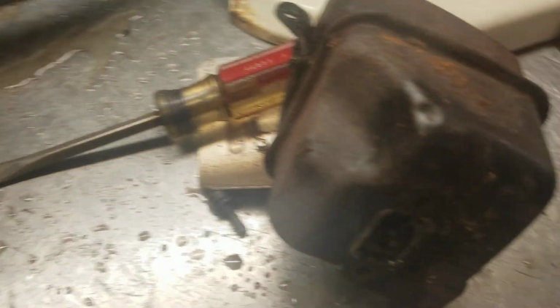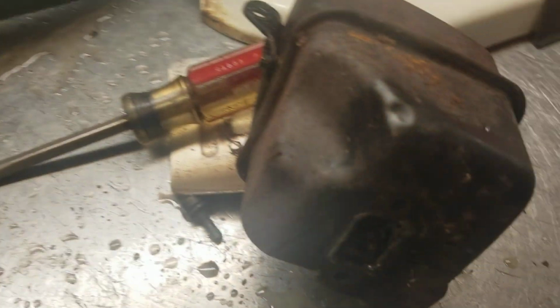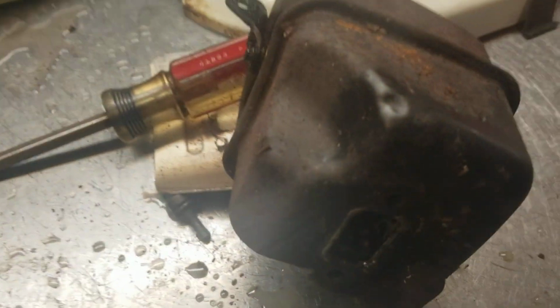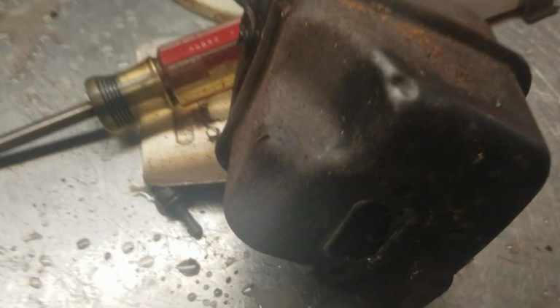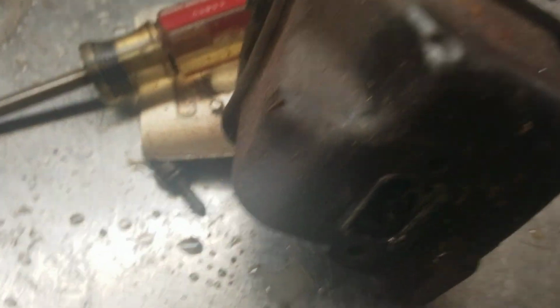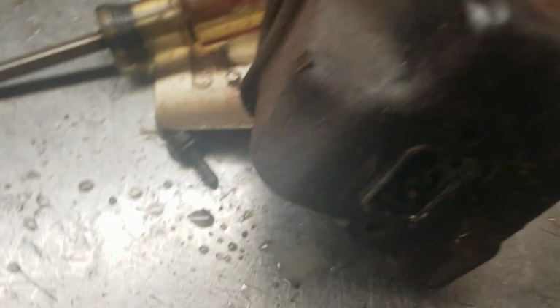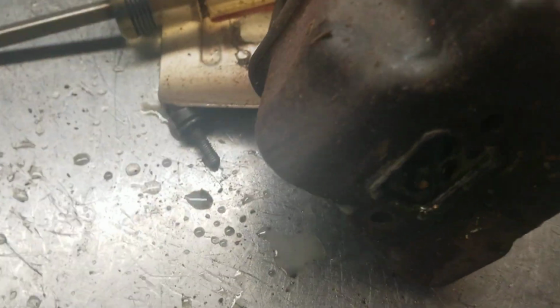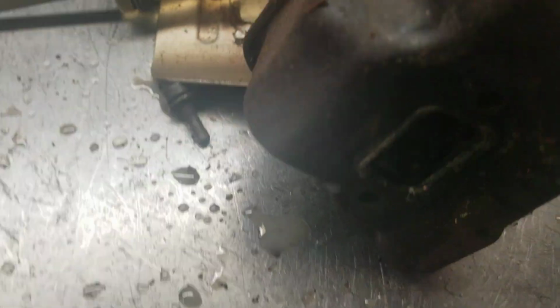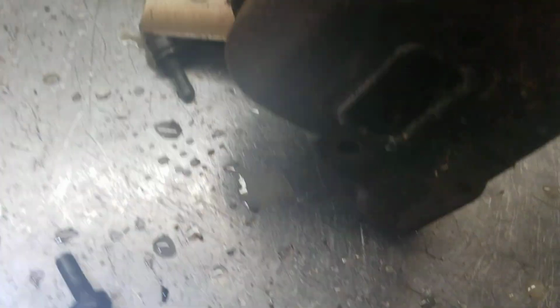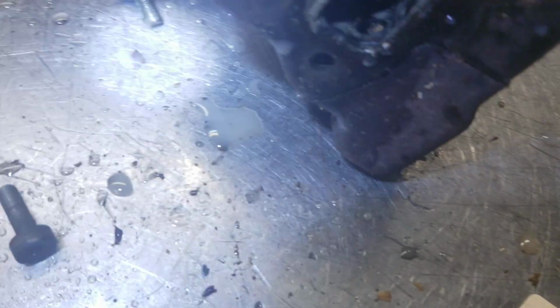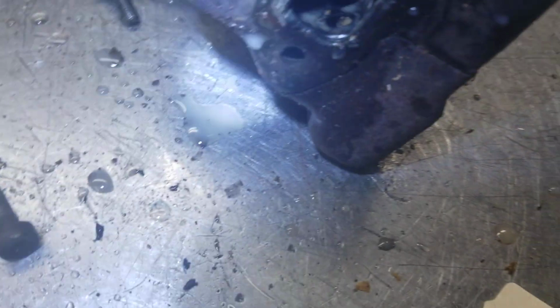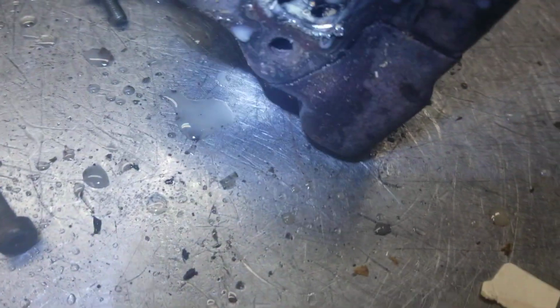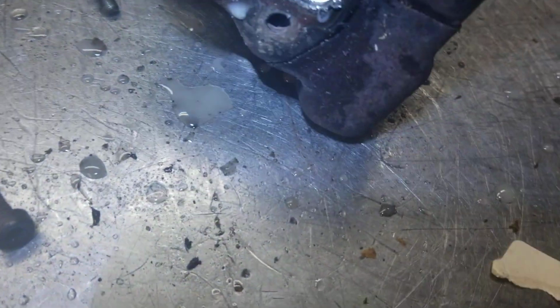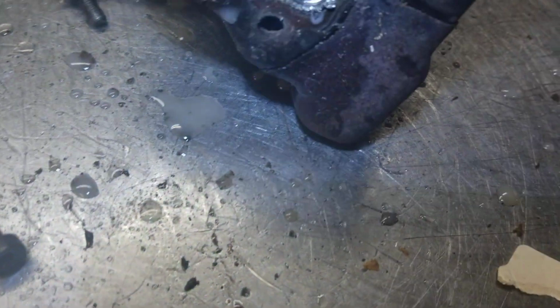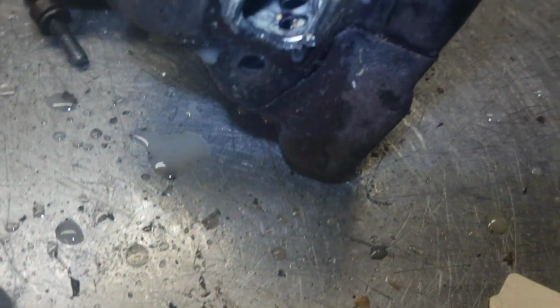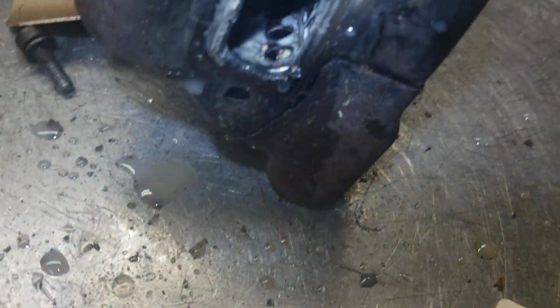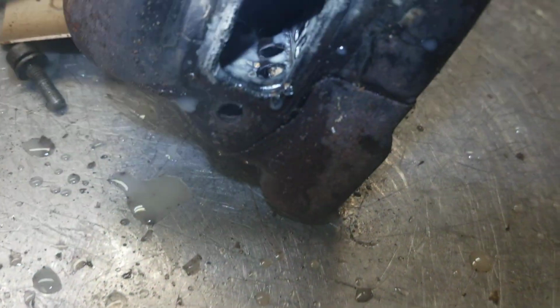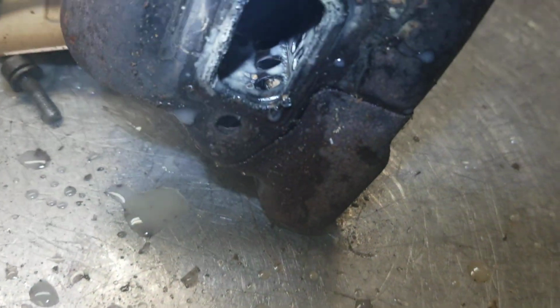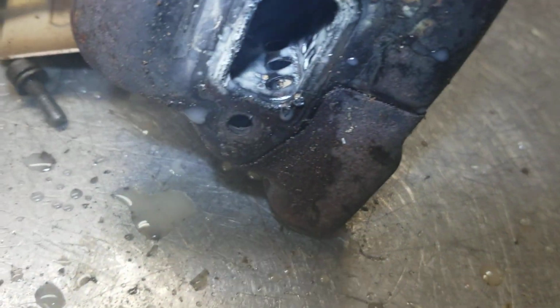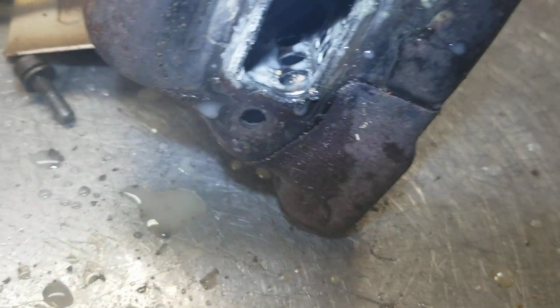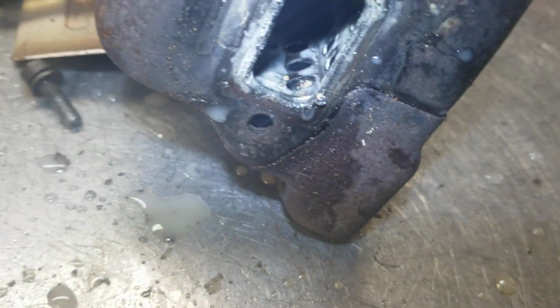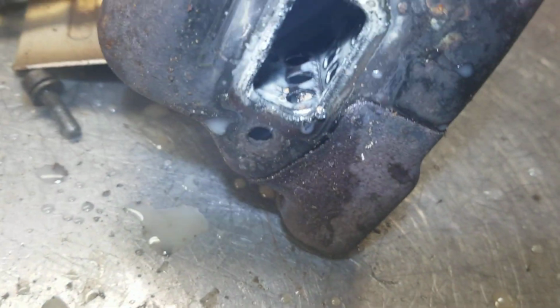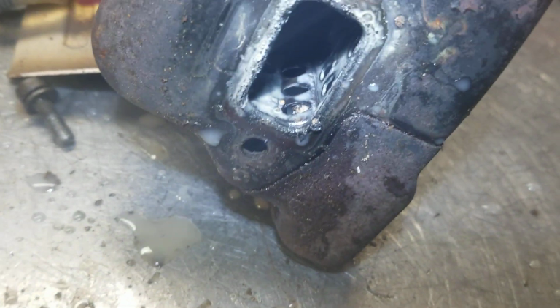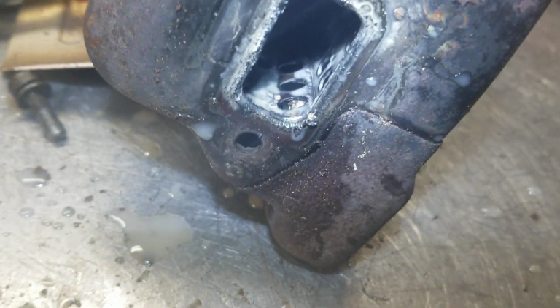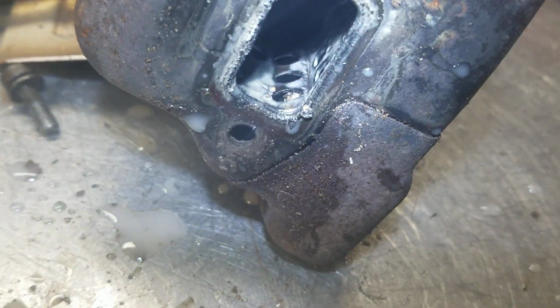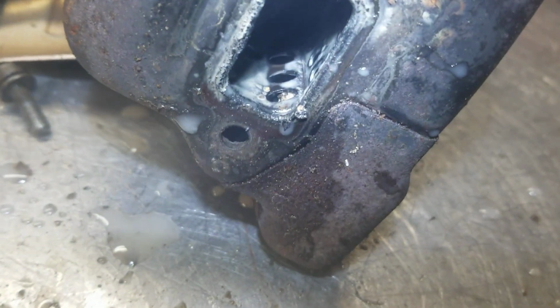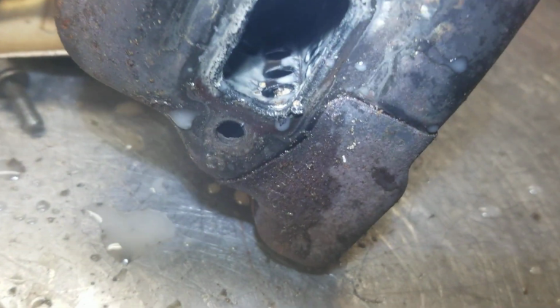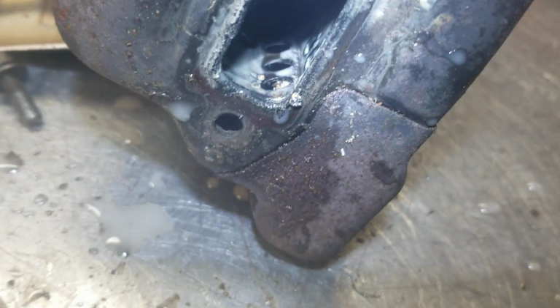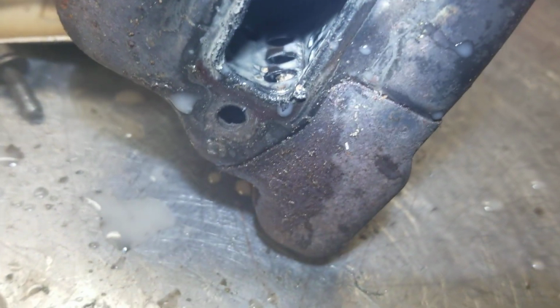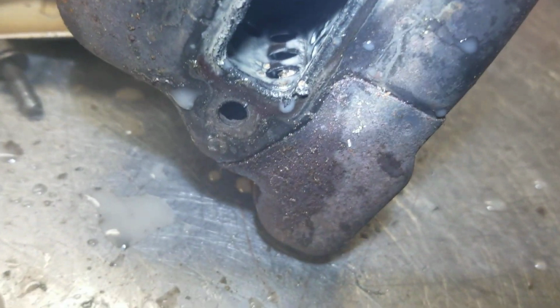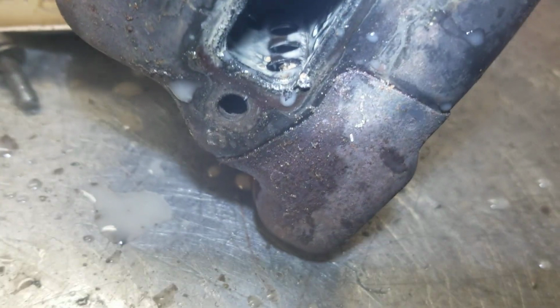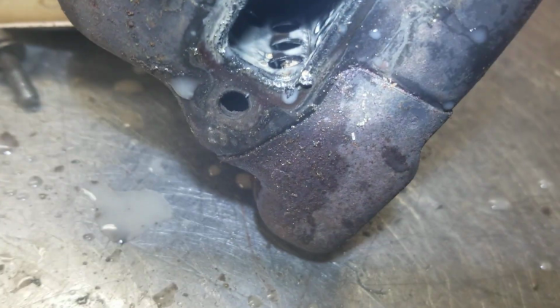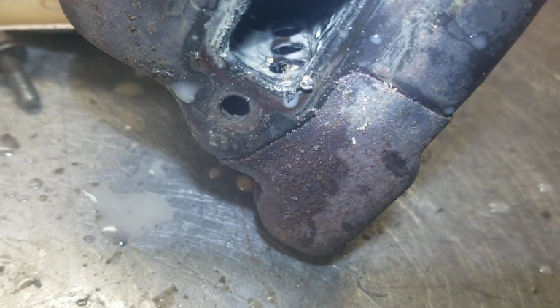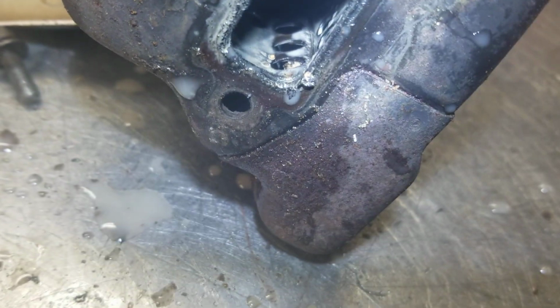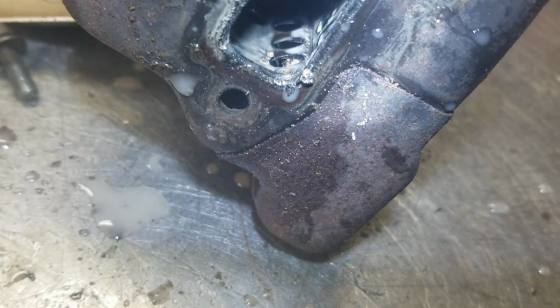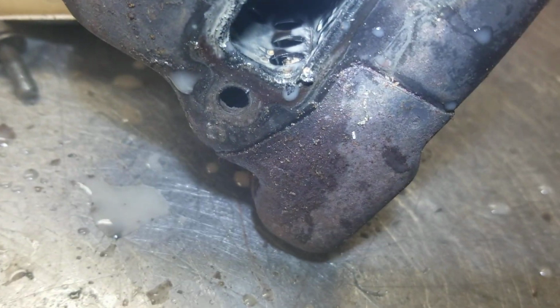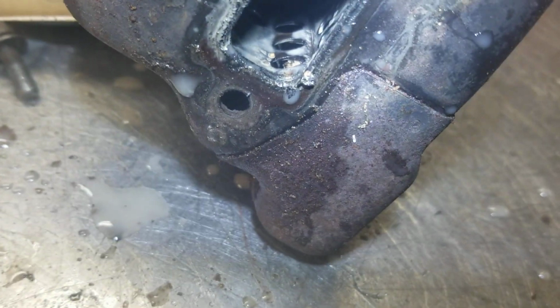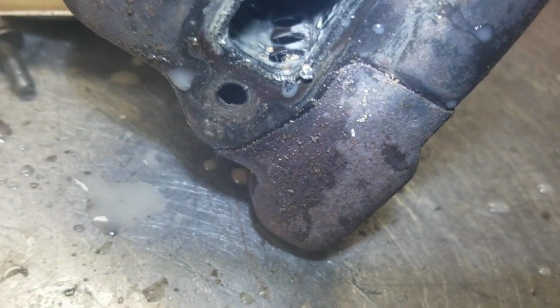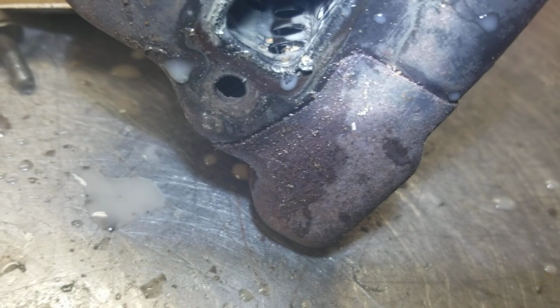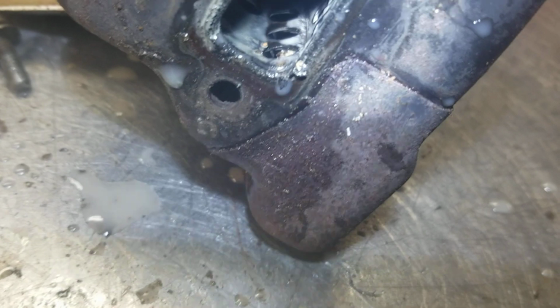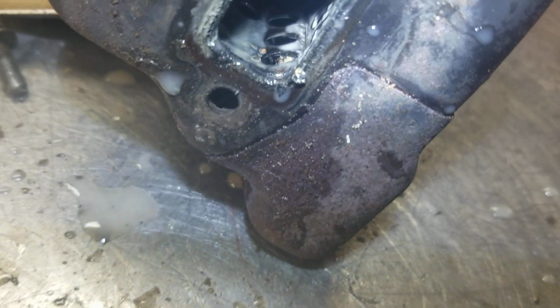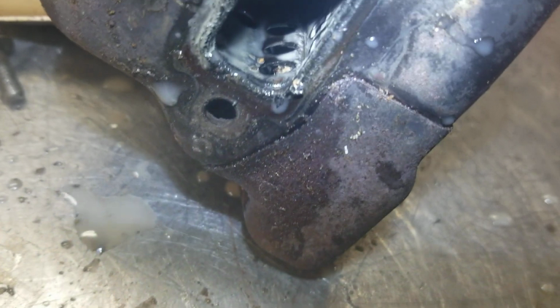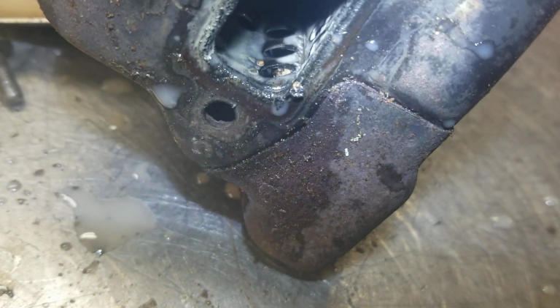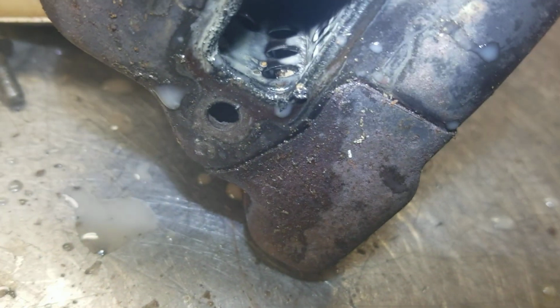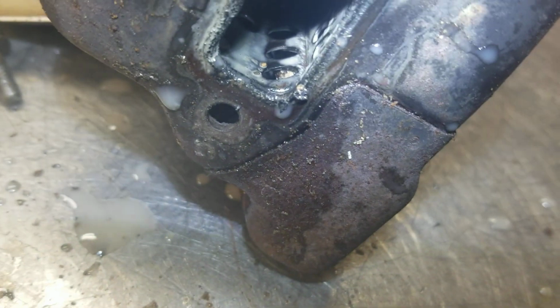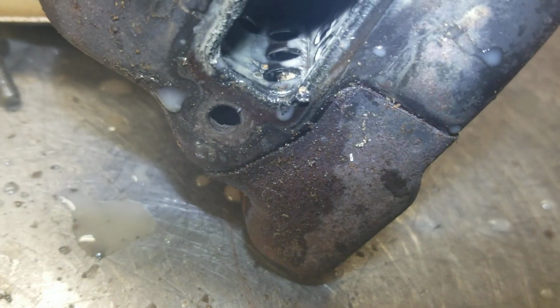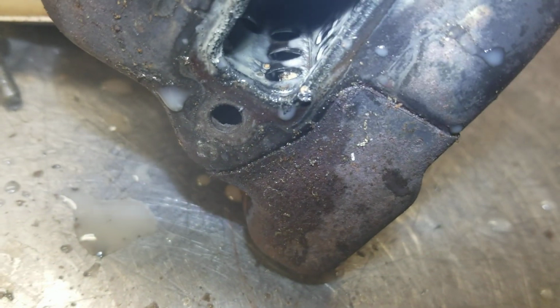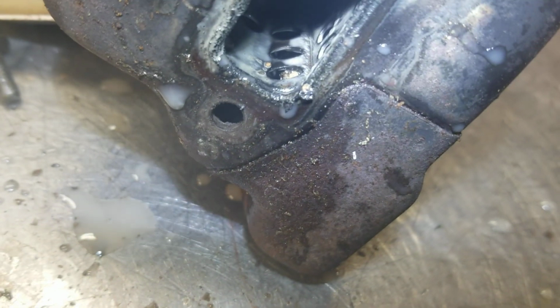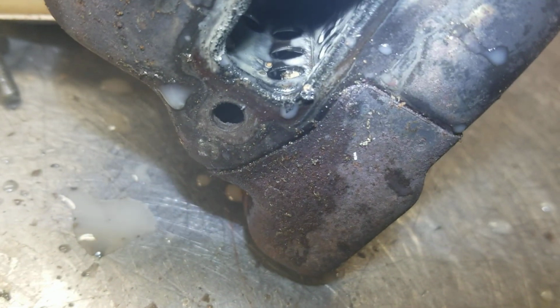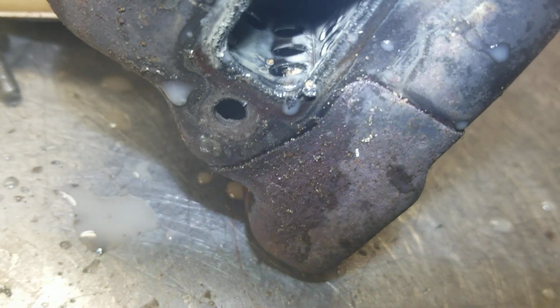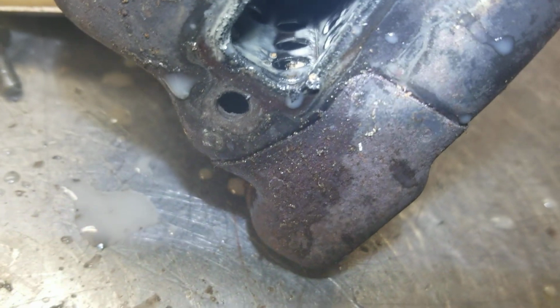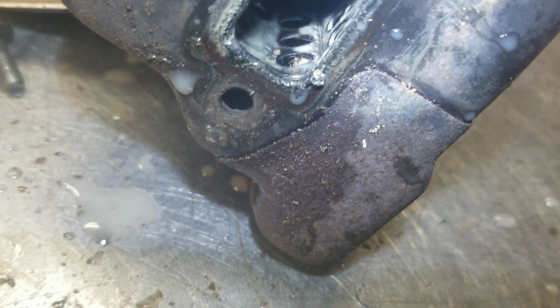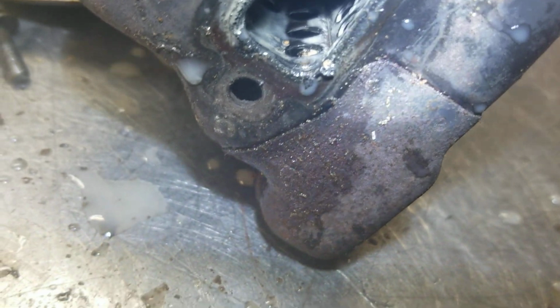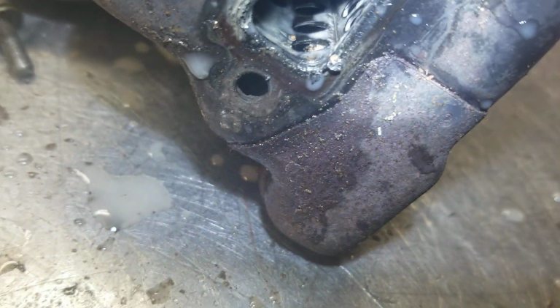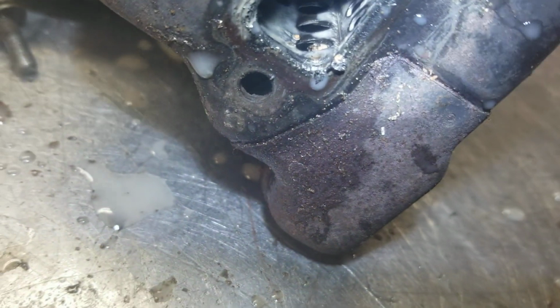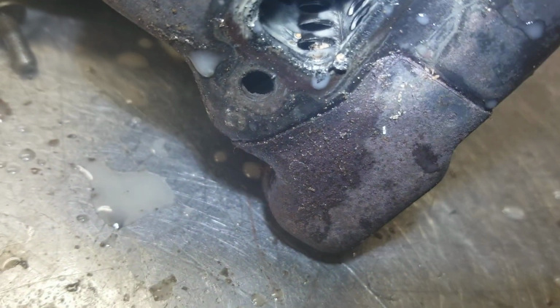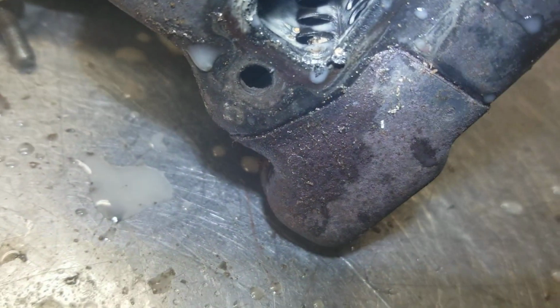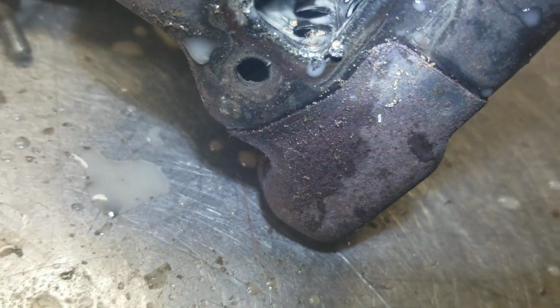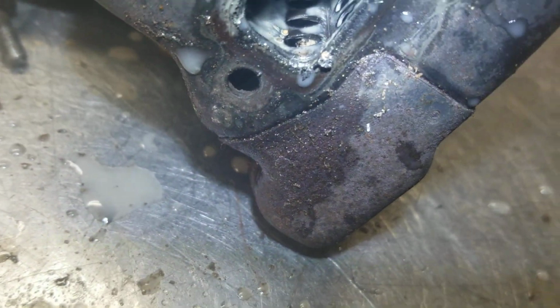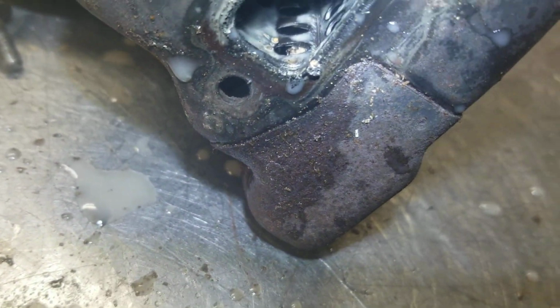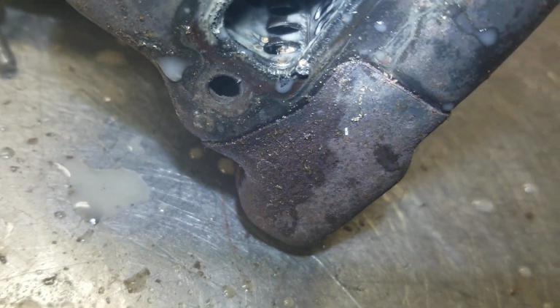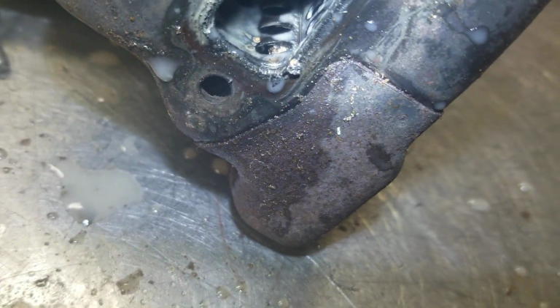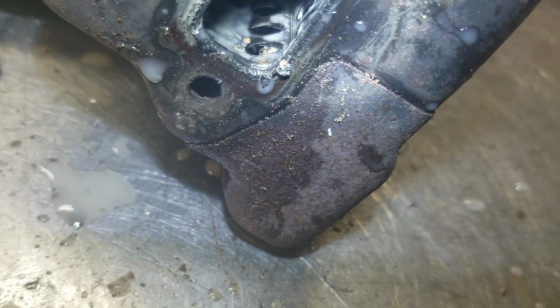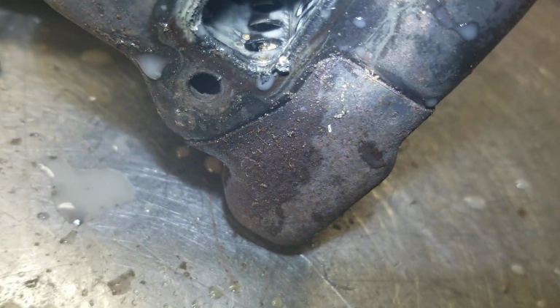The fix for this is to take it out and pressure wash it in the exhaust, clean it, blow it out good, and clear that out.